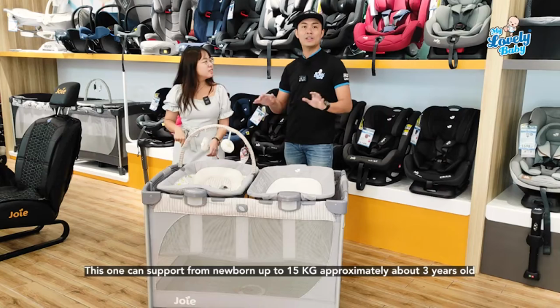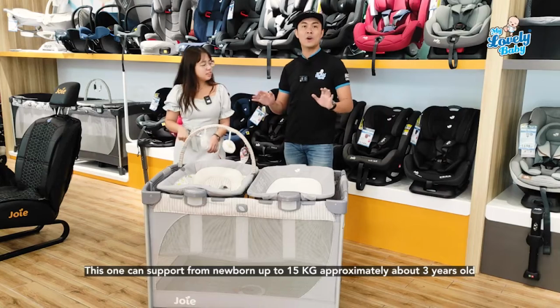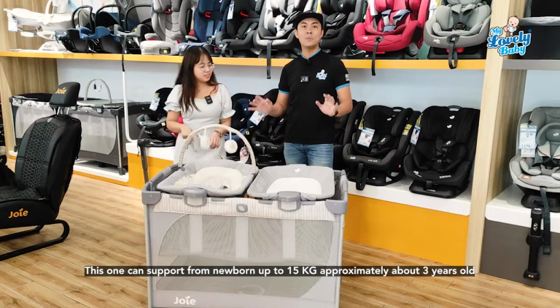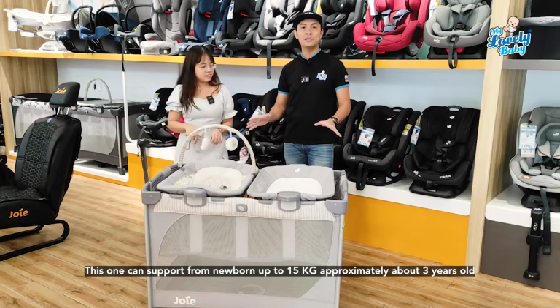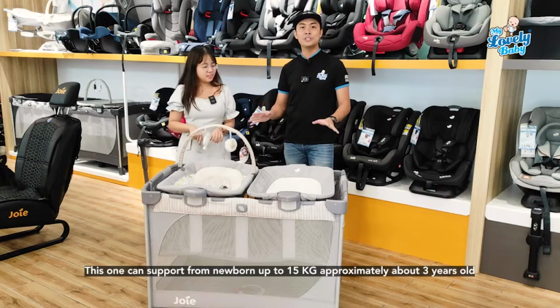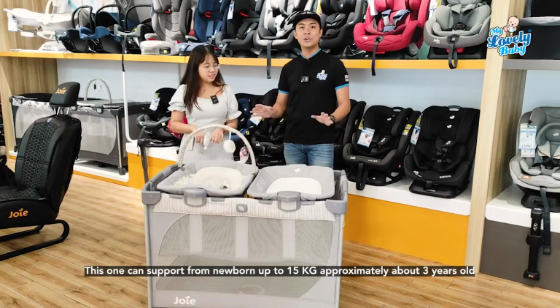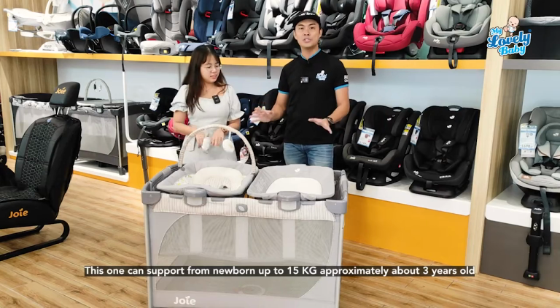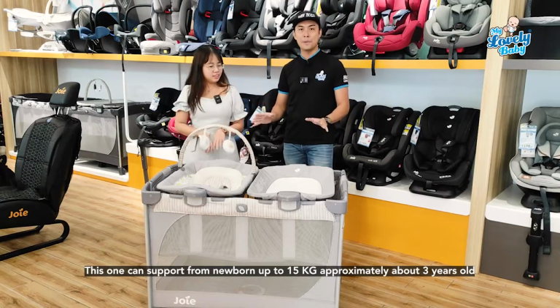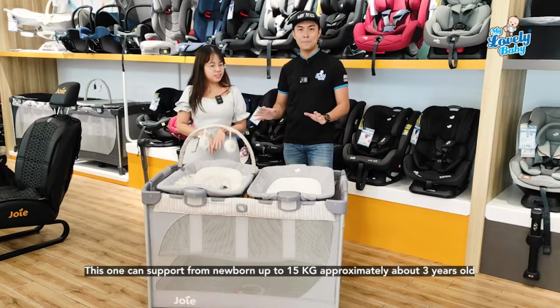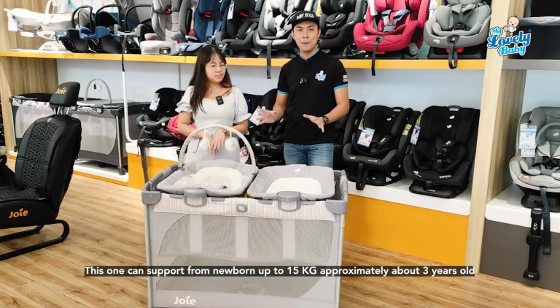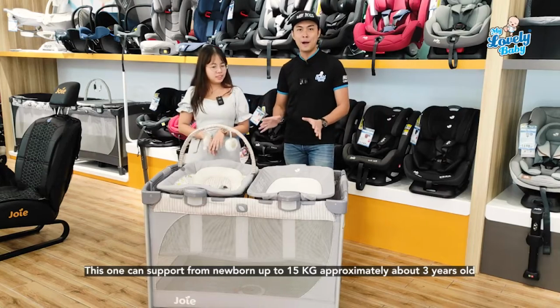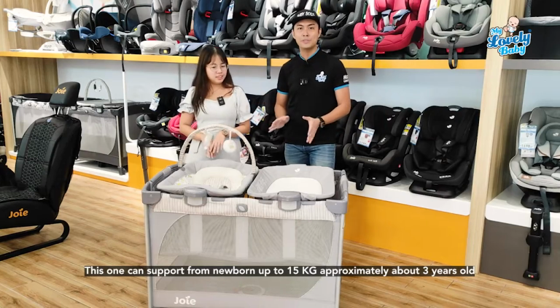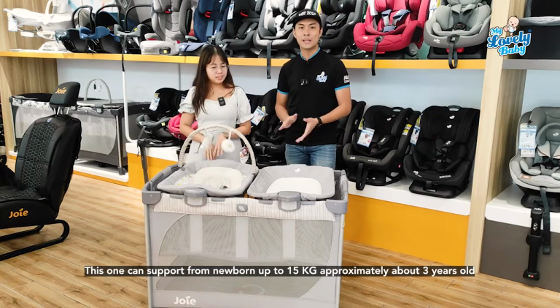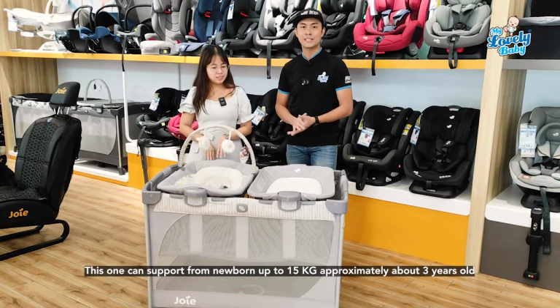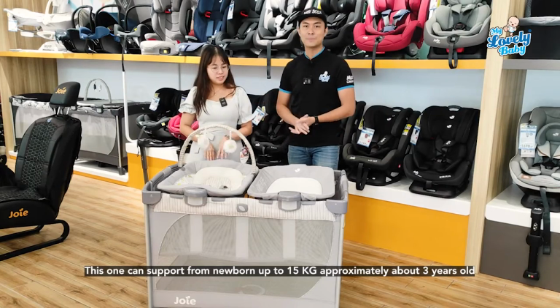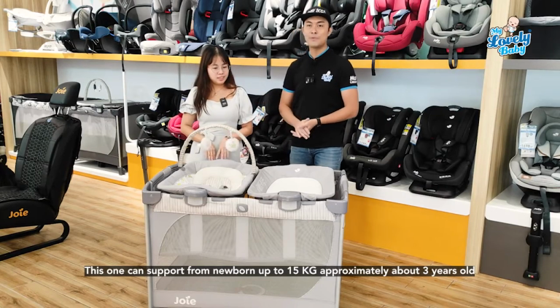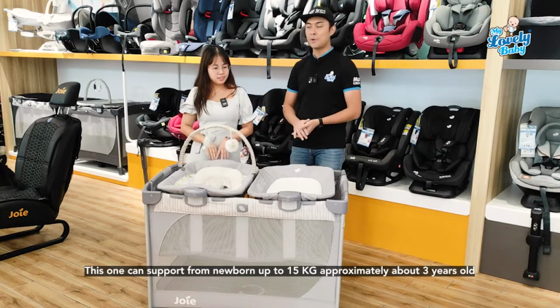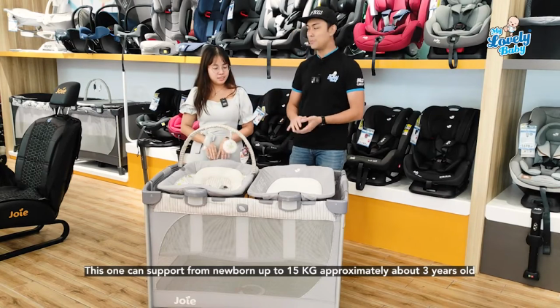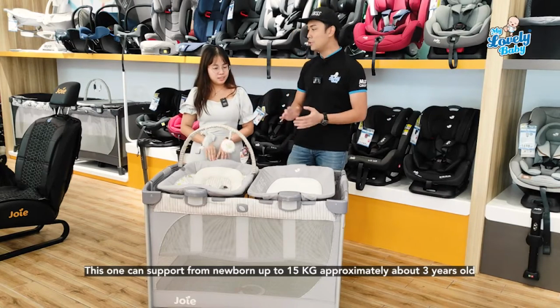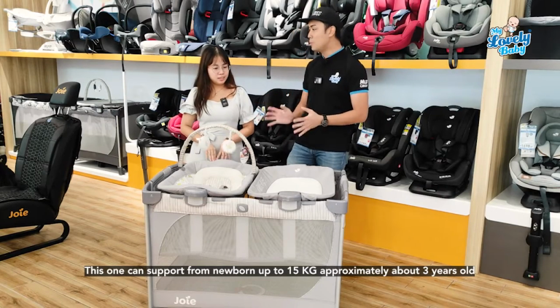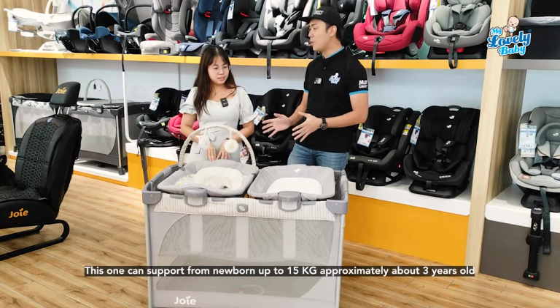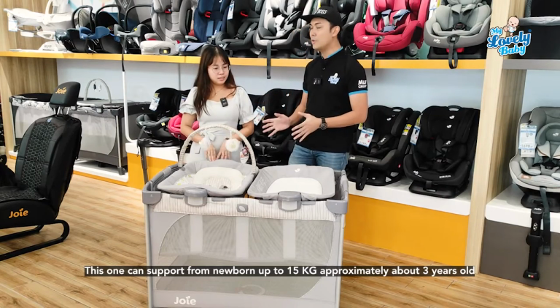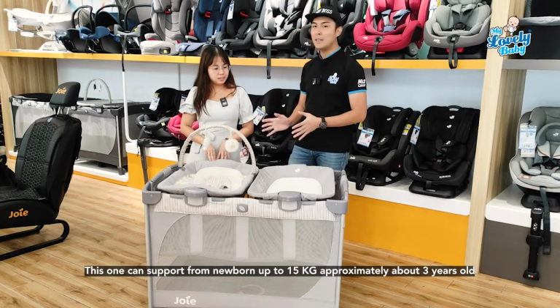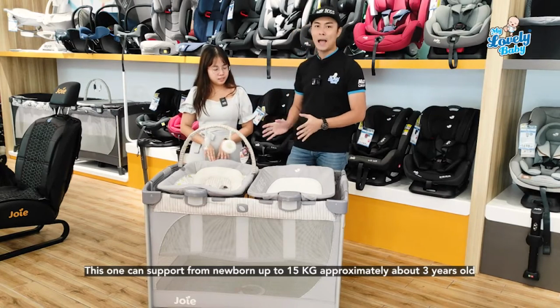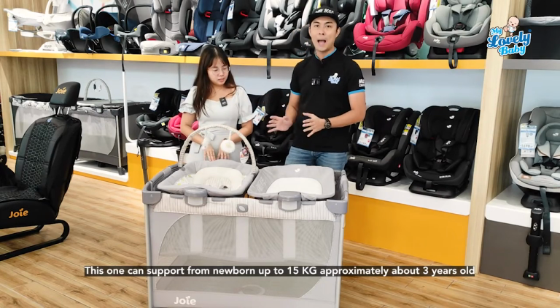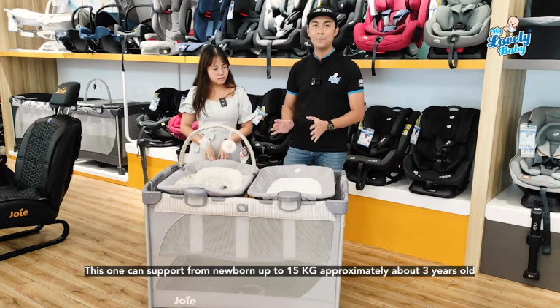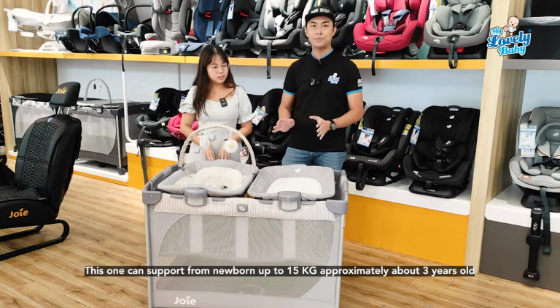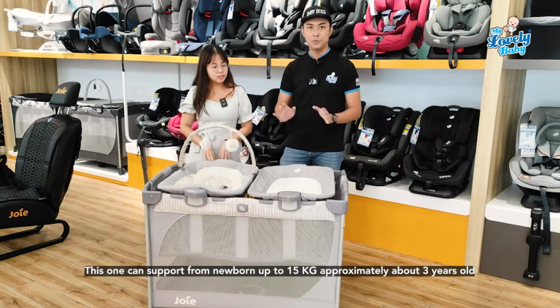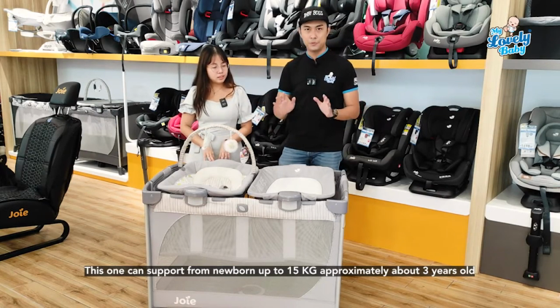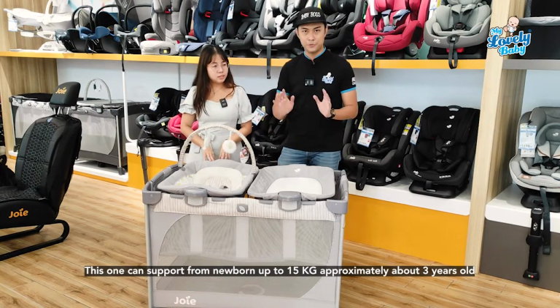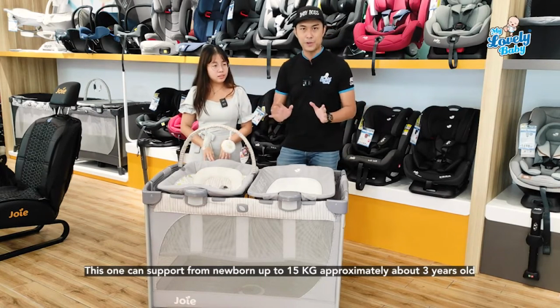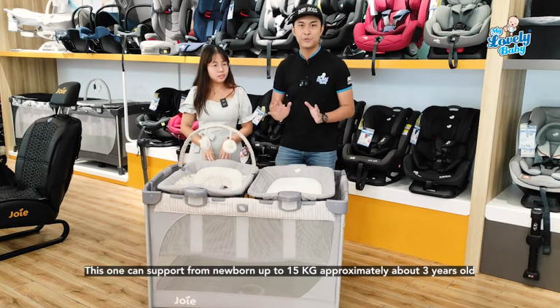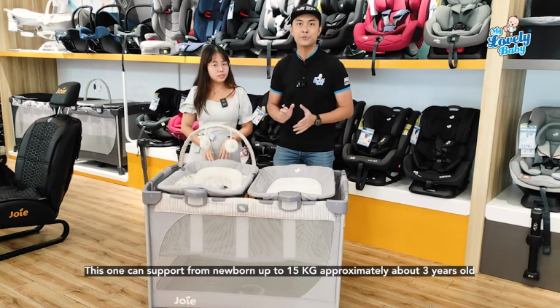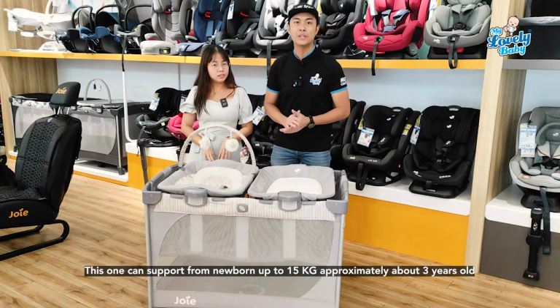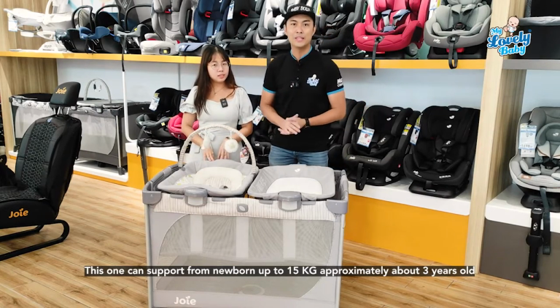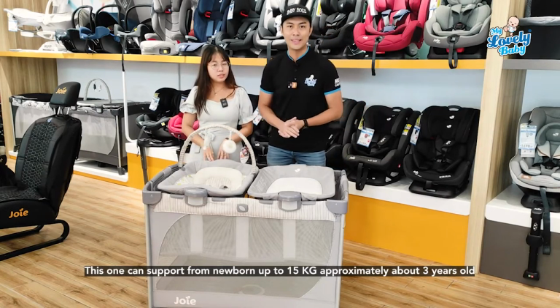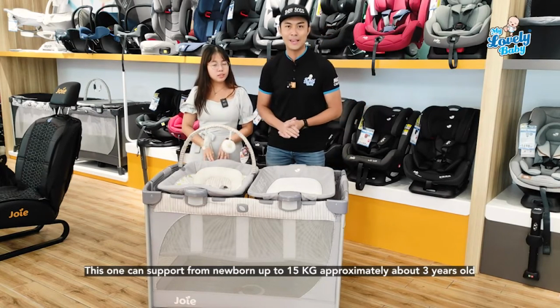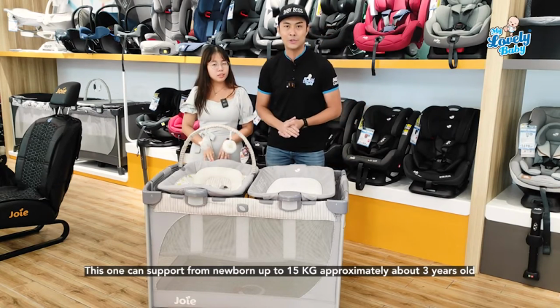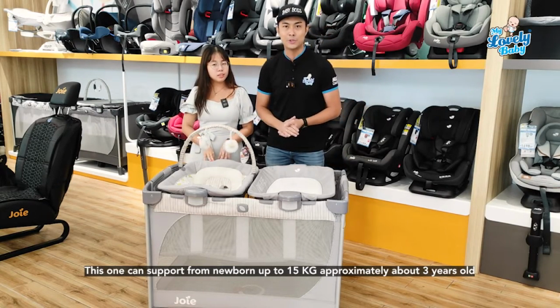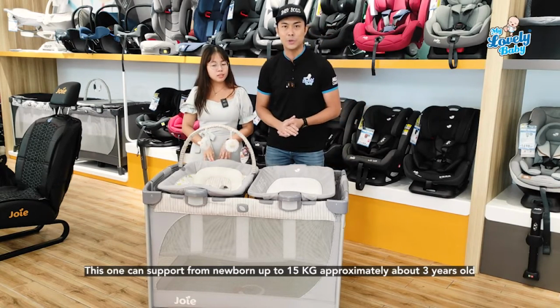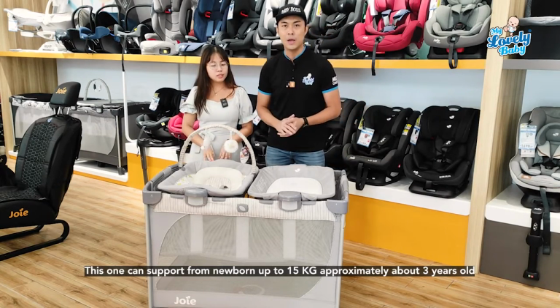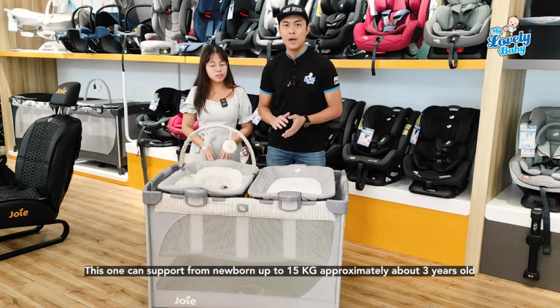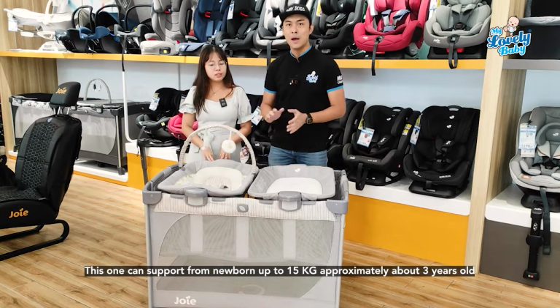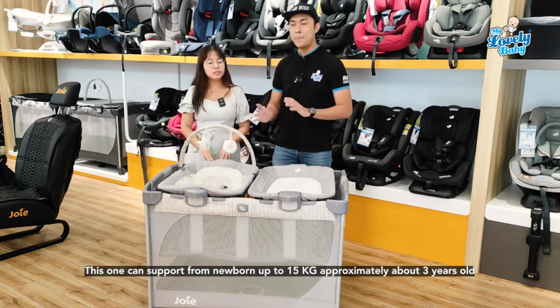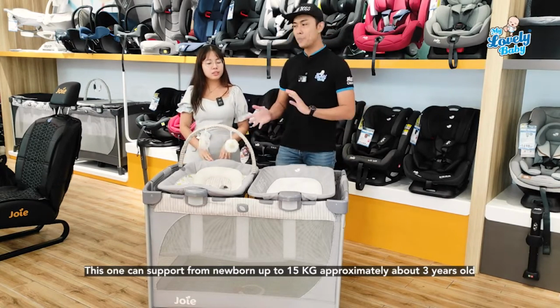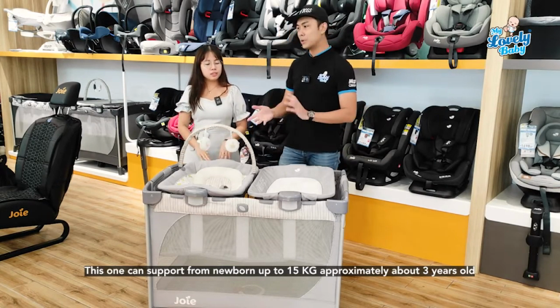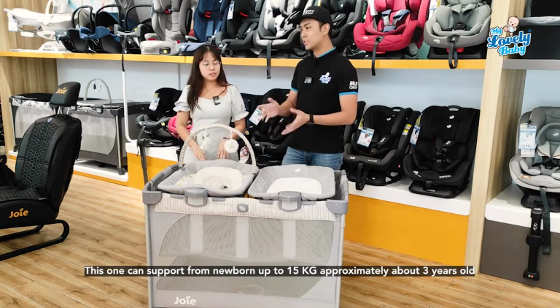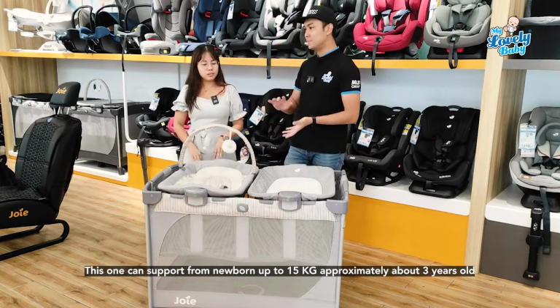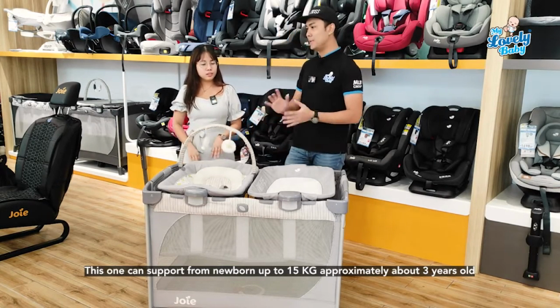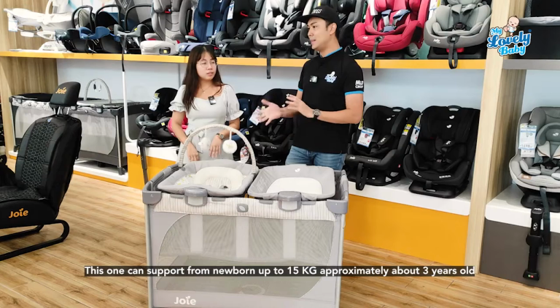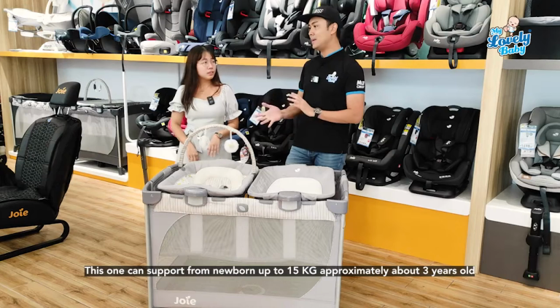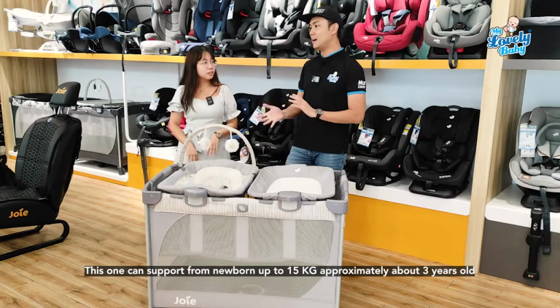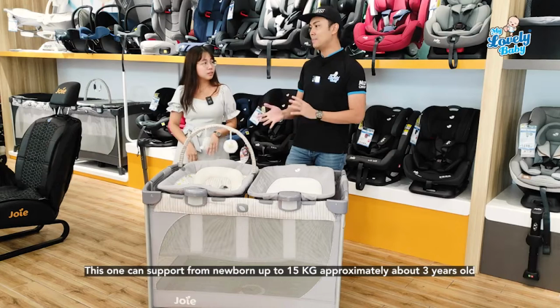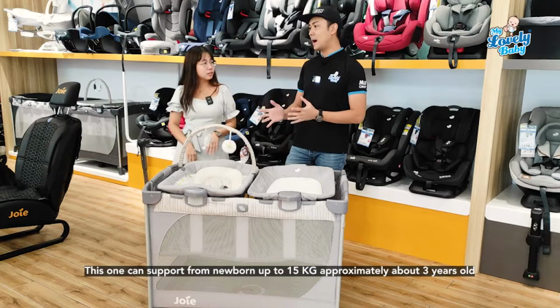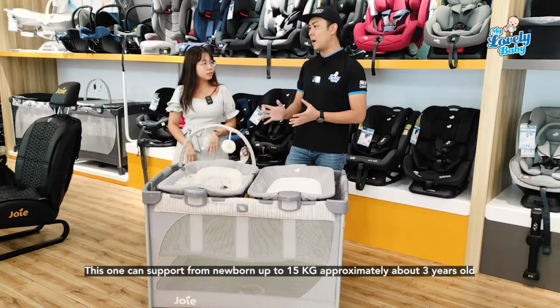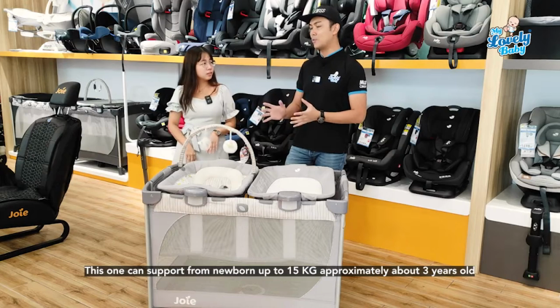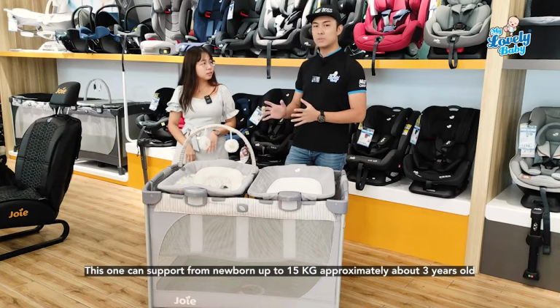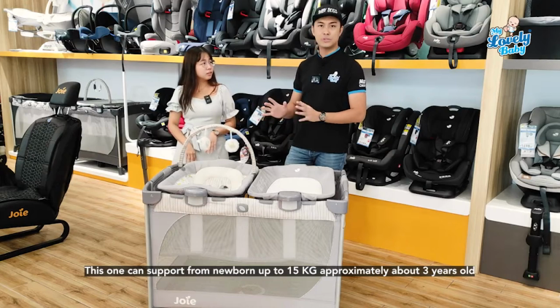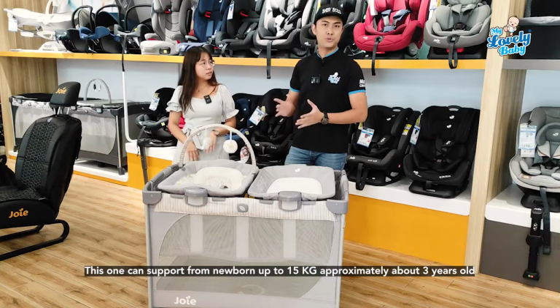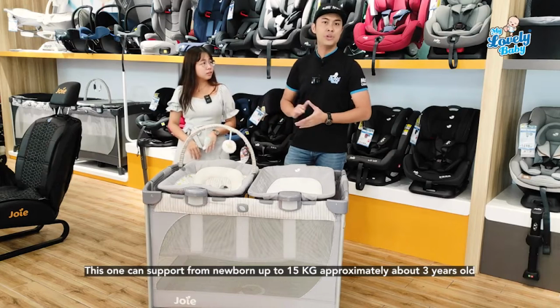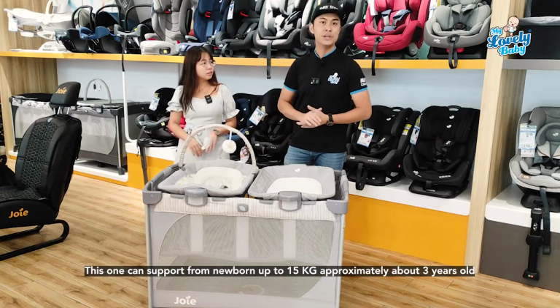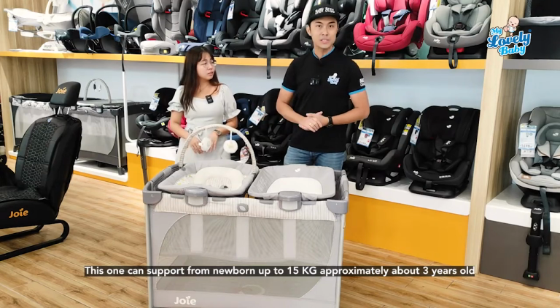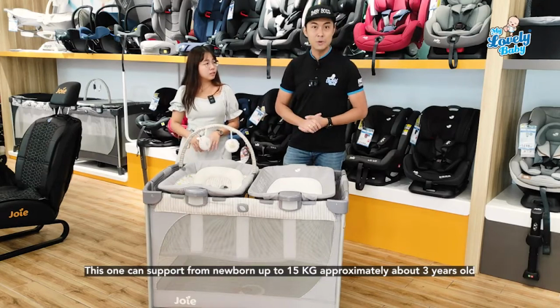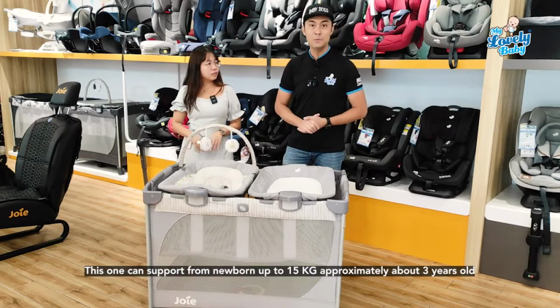How old can a baby use this? The commuter change and bounce can support from newborn up to 15 kg, approximately about three years old.